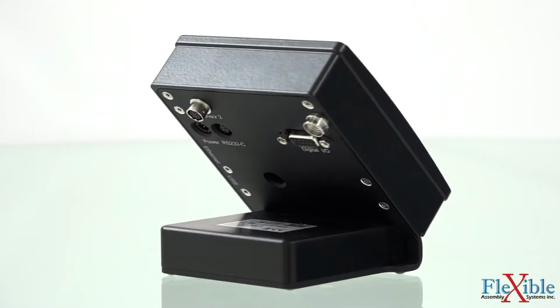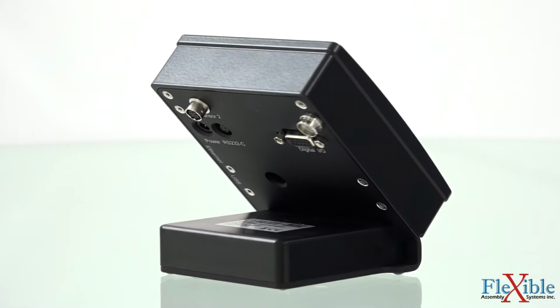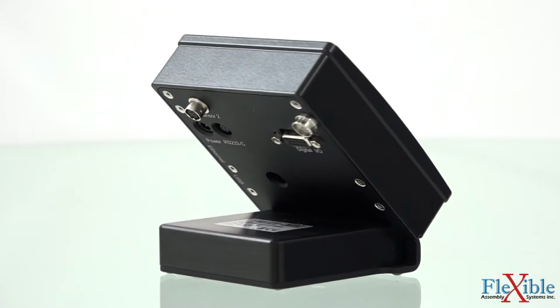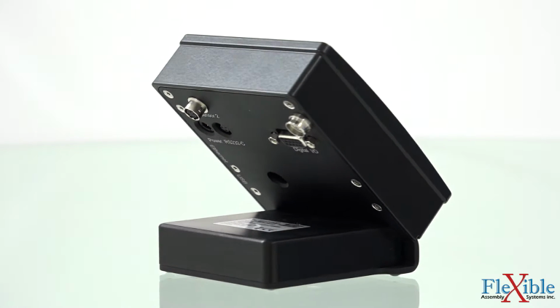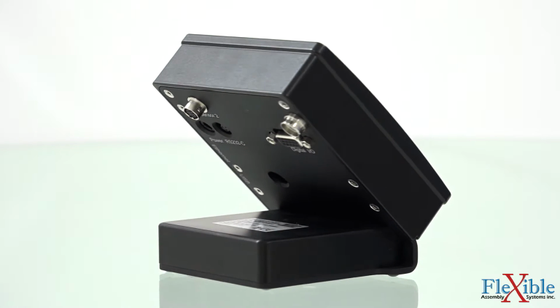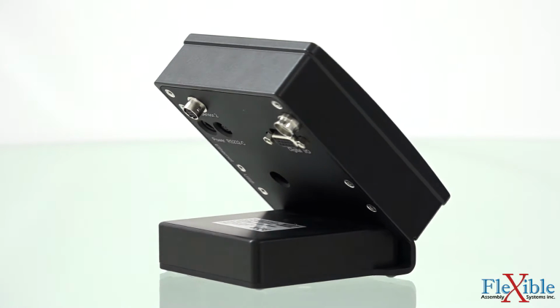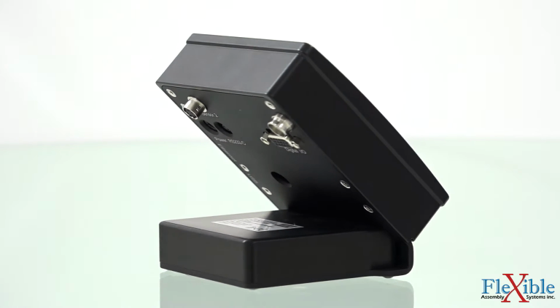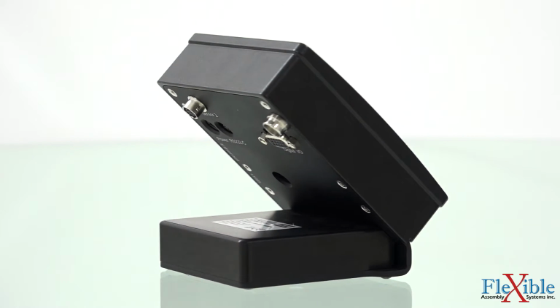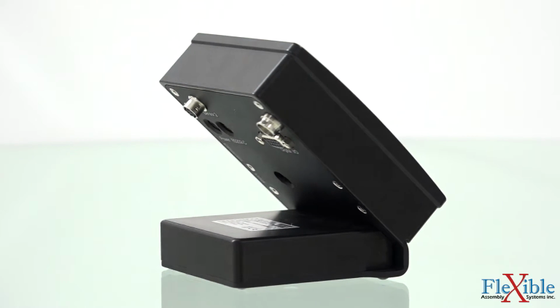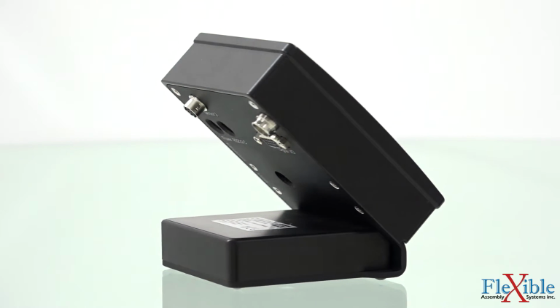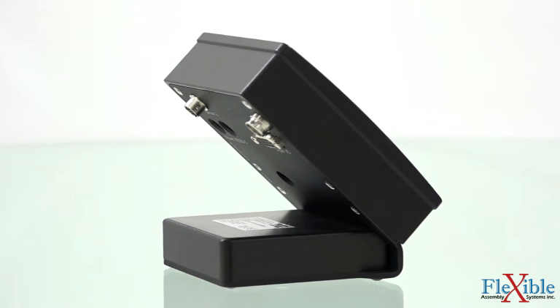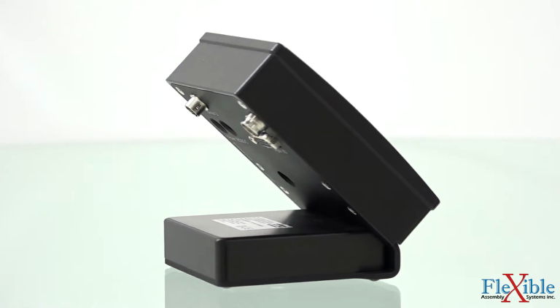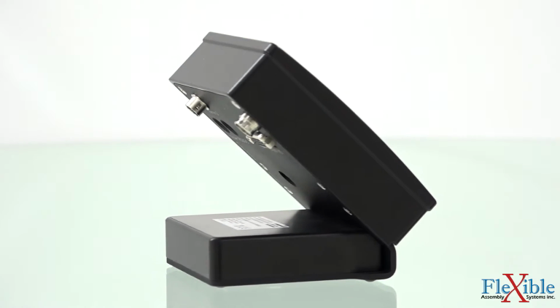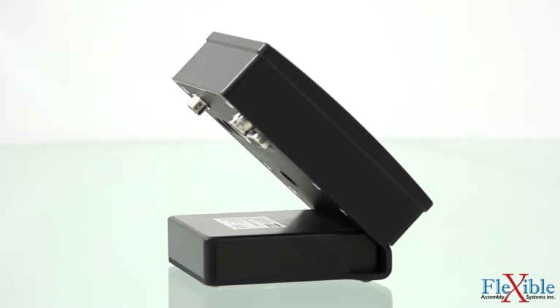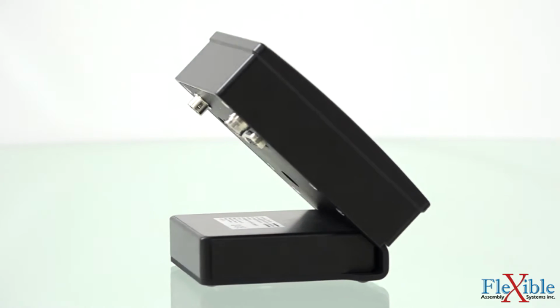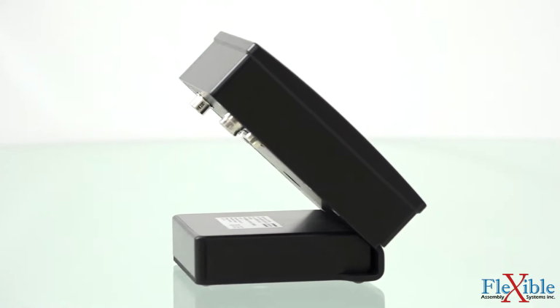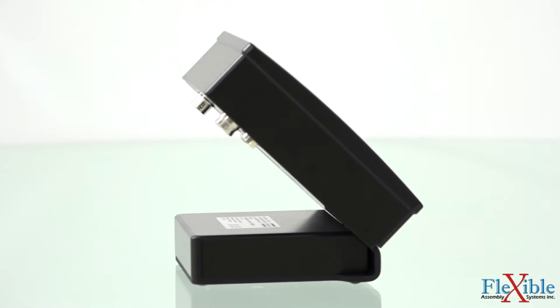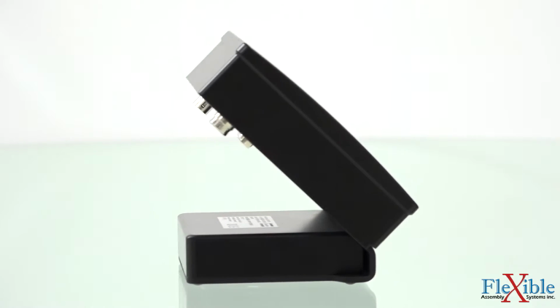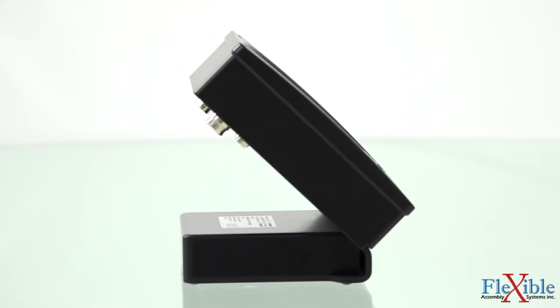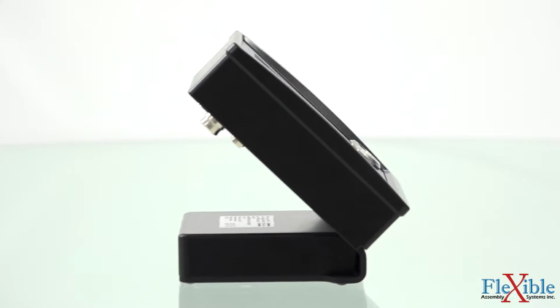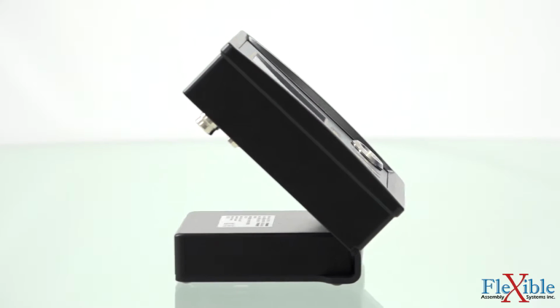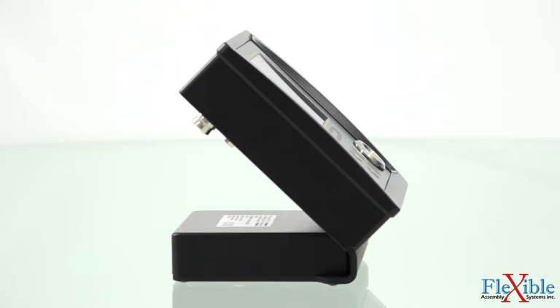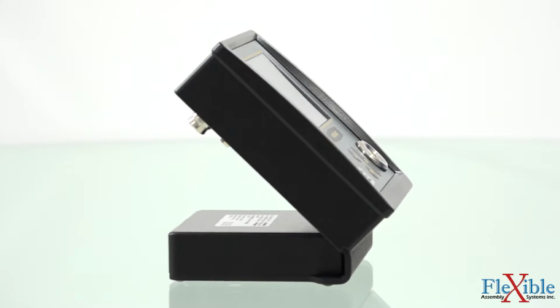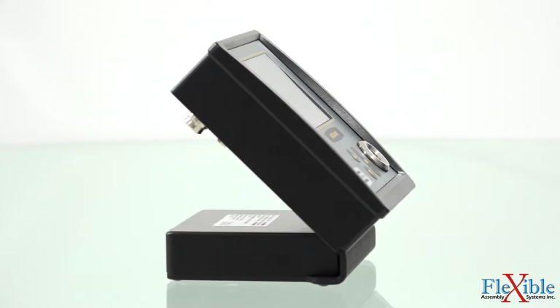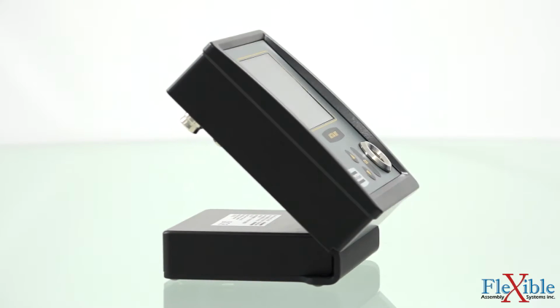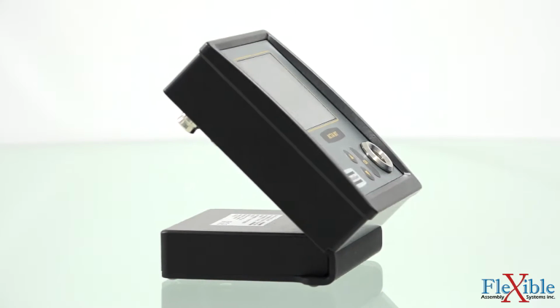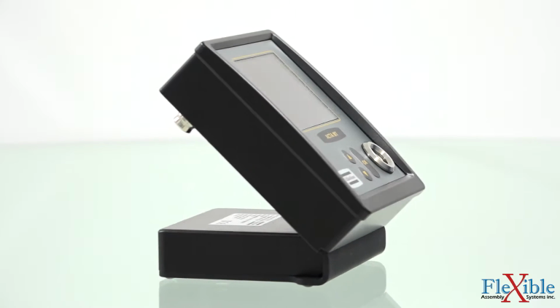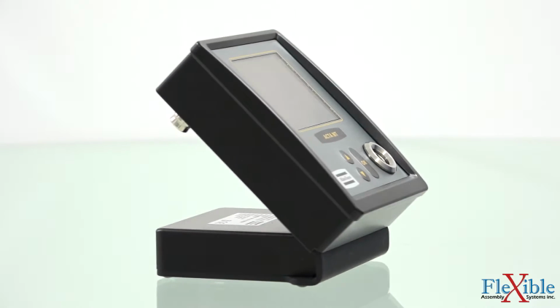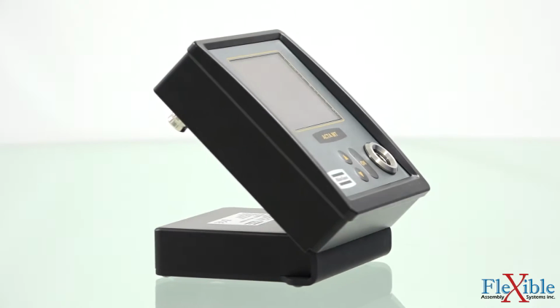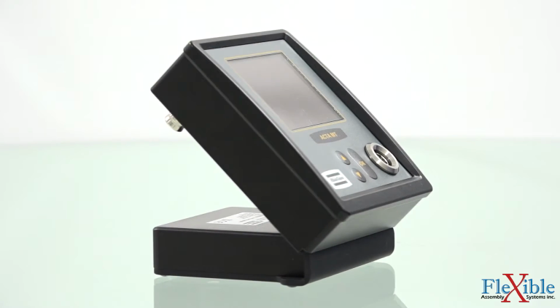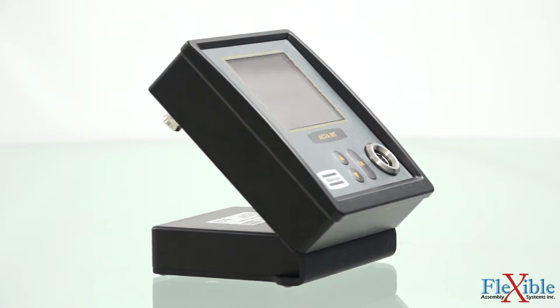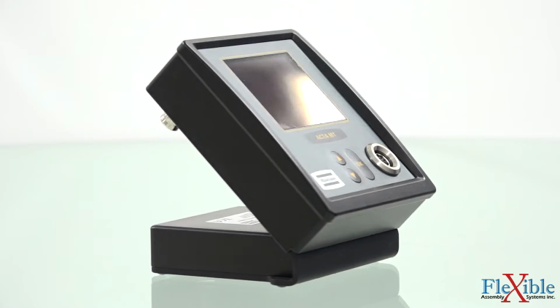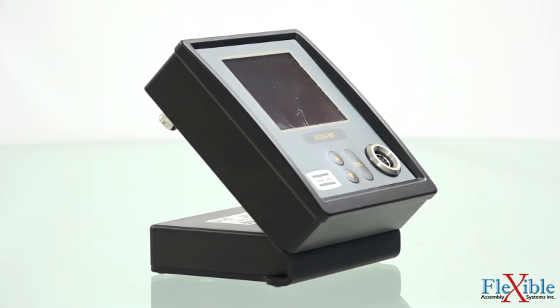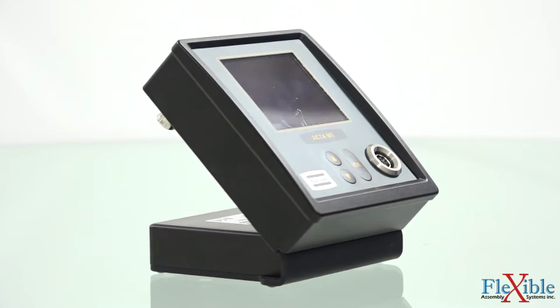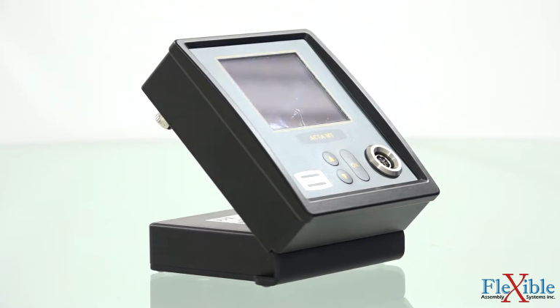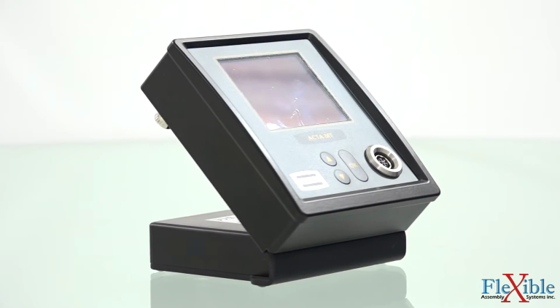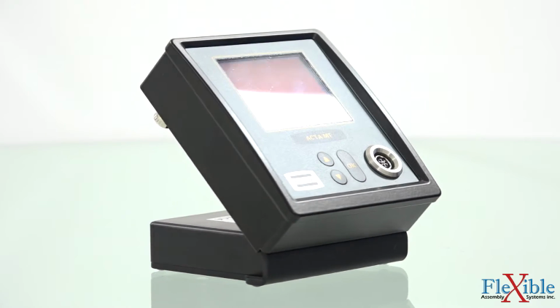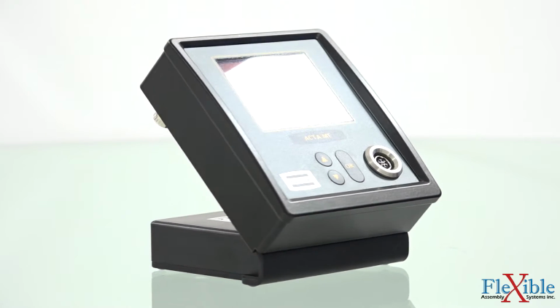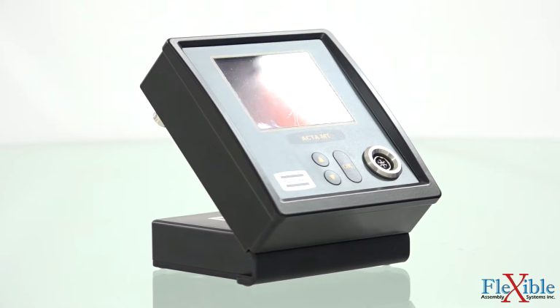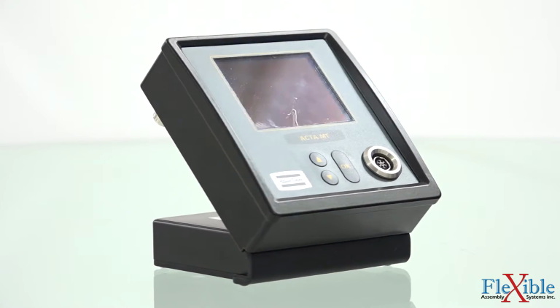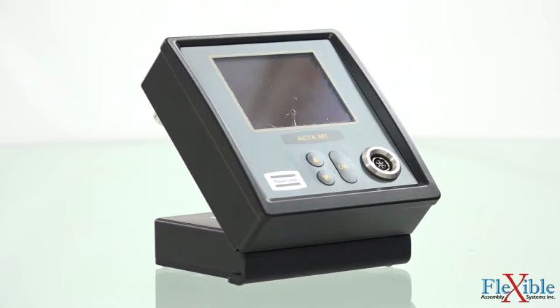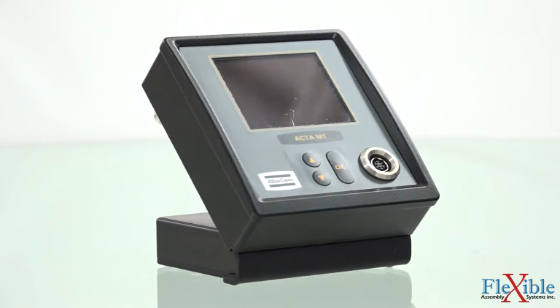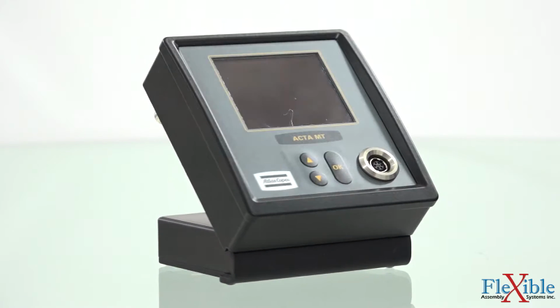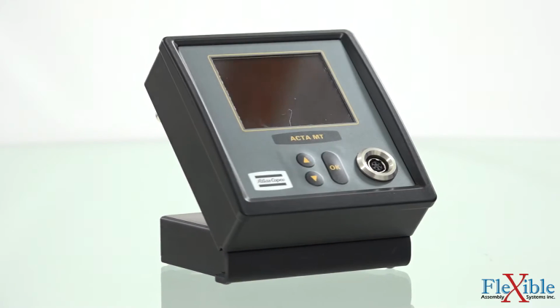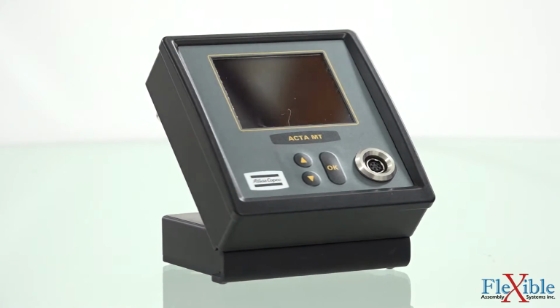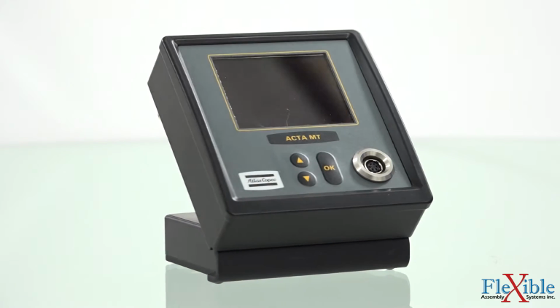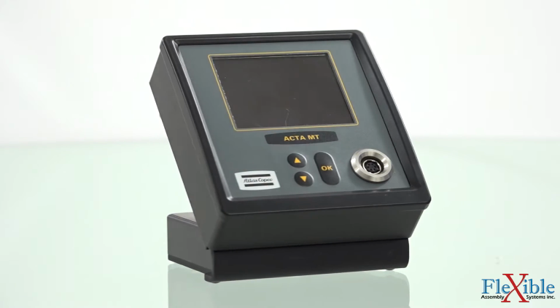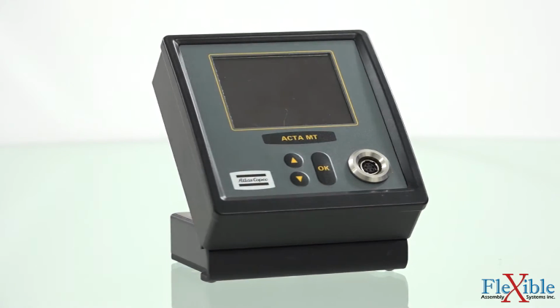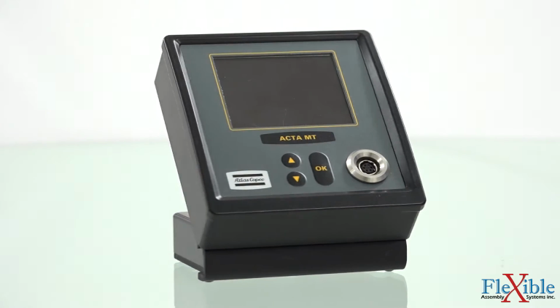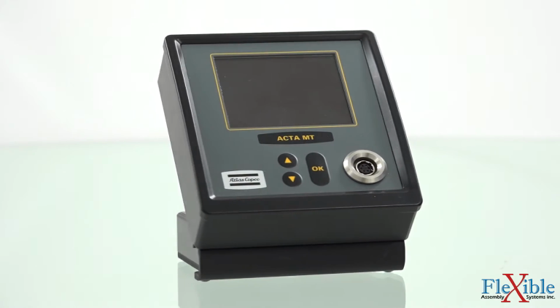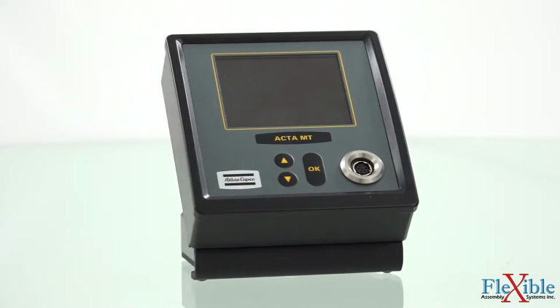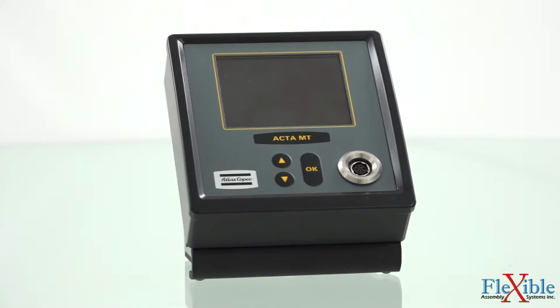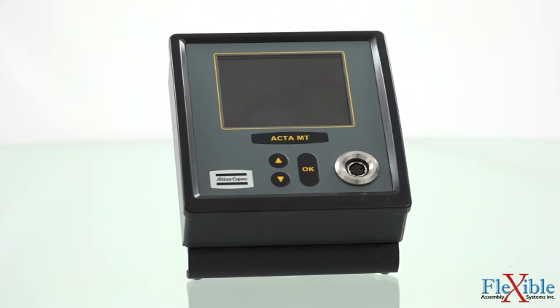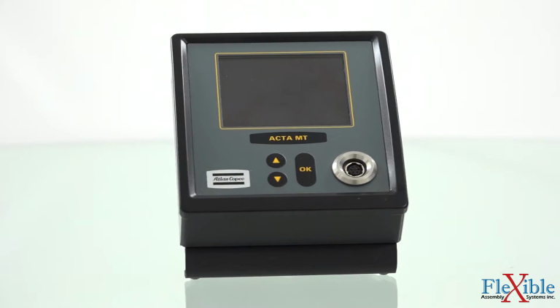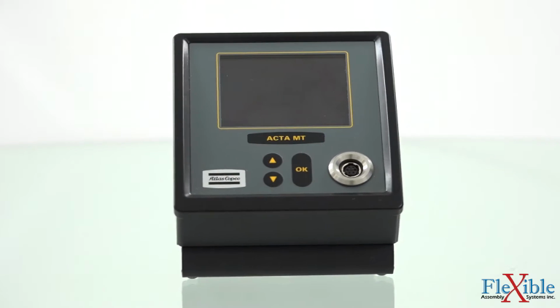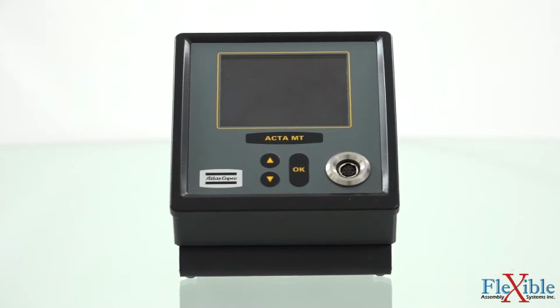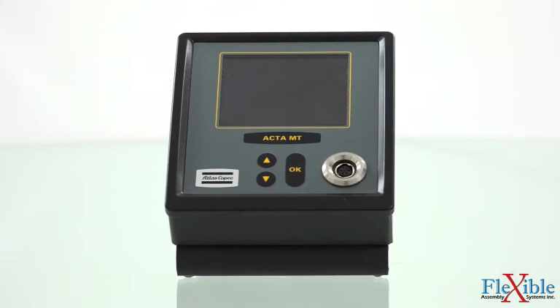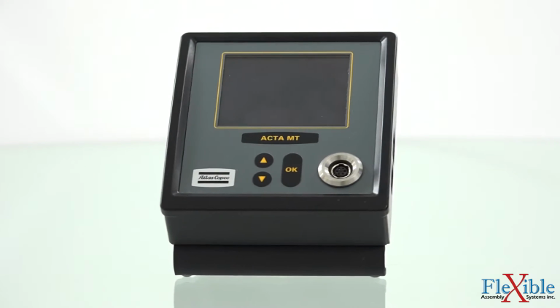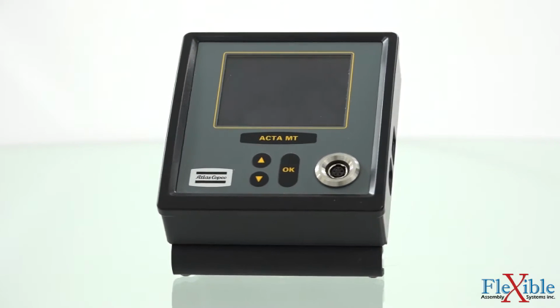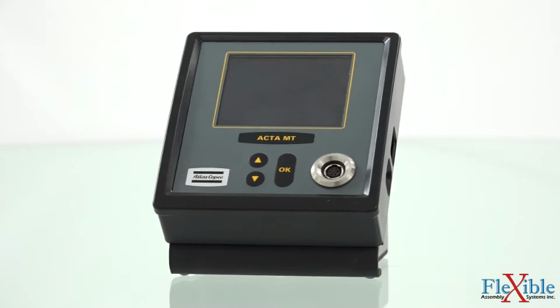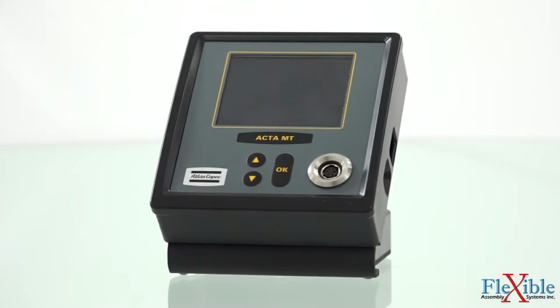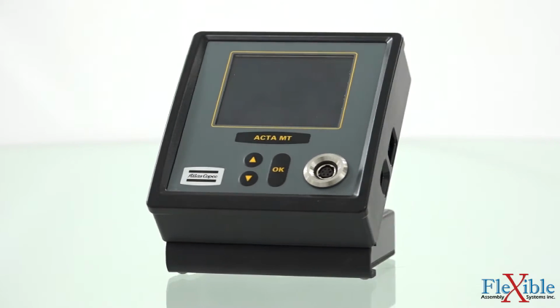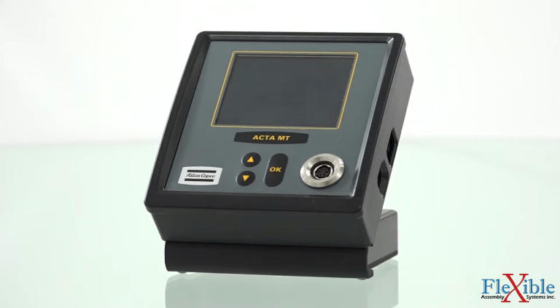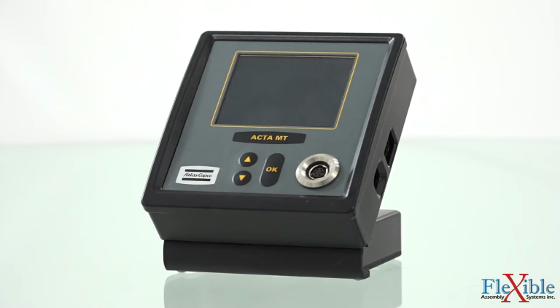Perform your own factory calibrations, joint analysis, and machine capability studies to maintain the highest level of quality and reduce assembly problems.